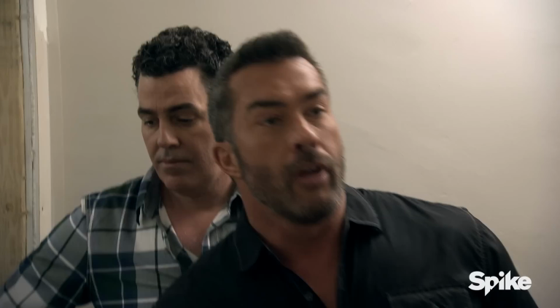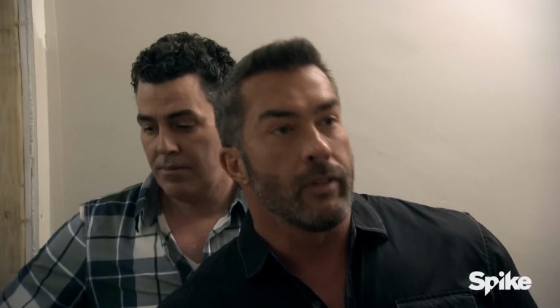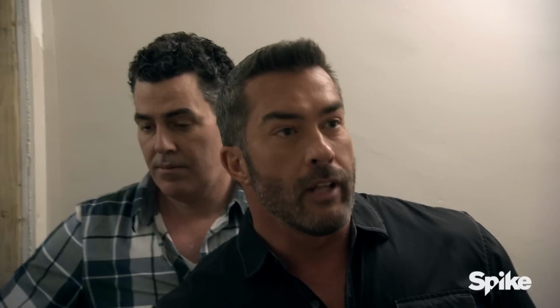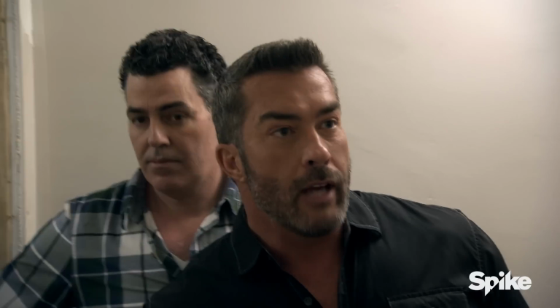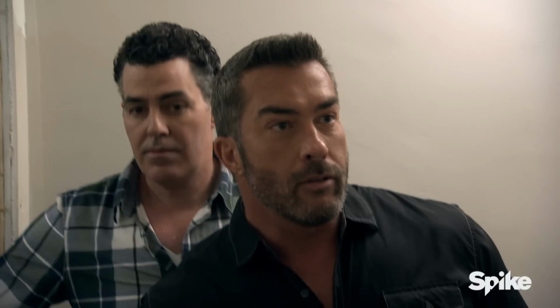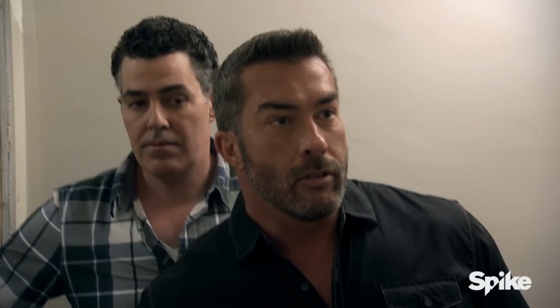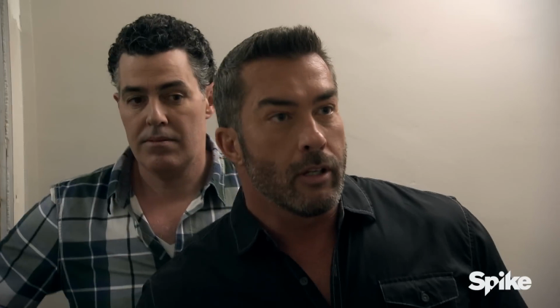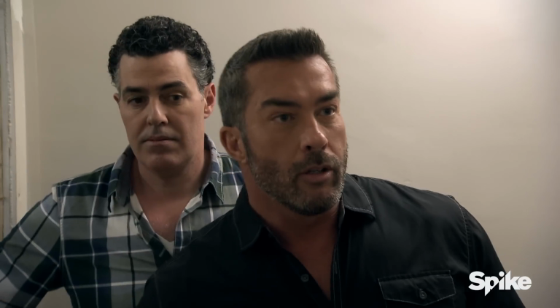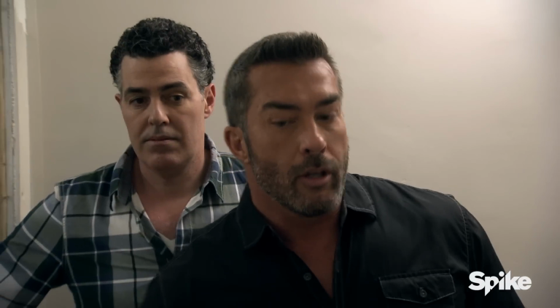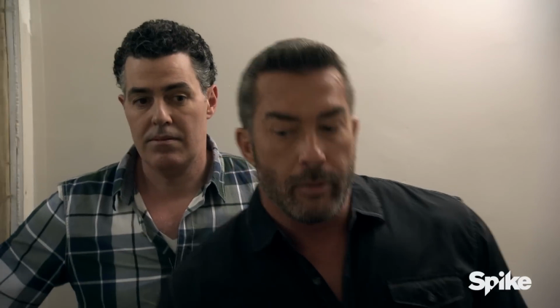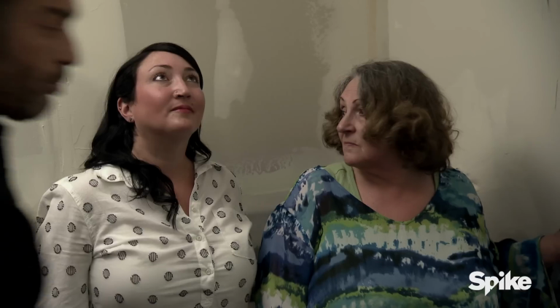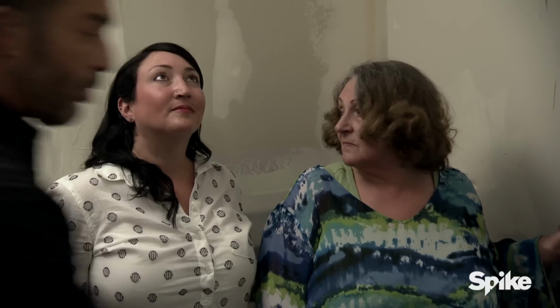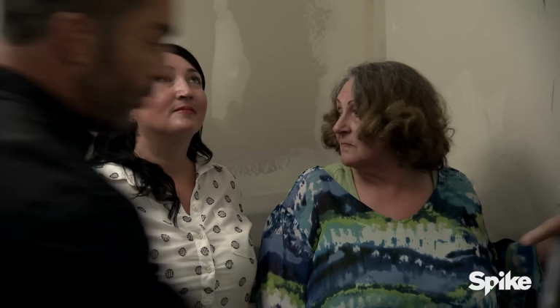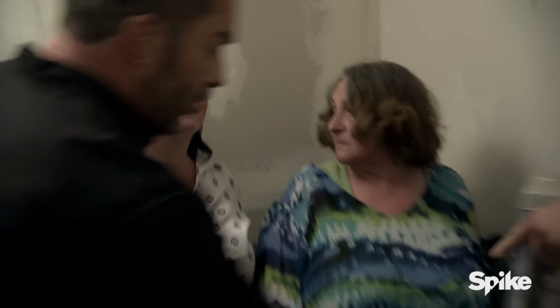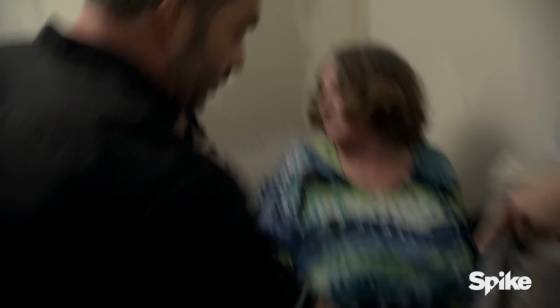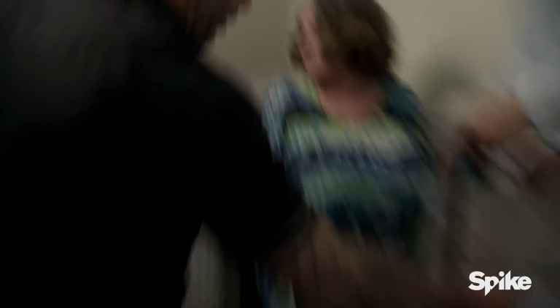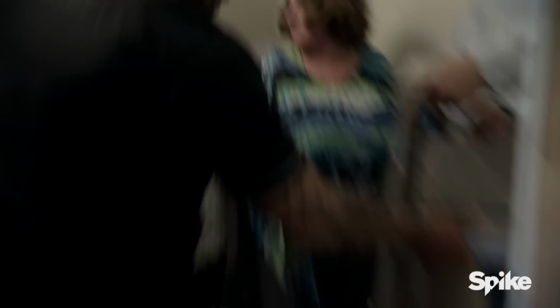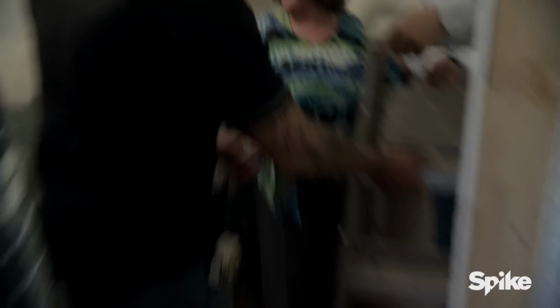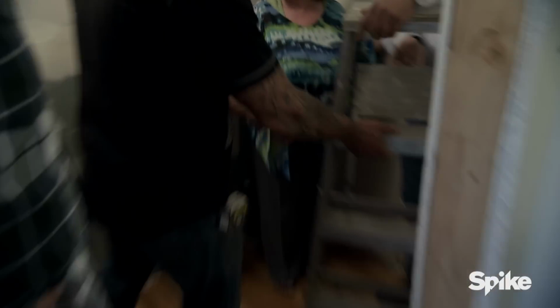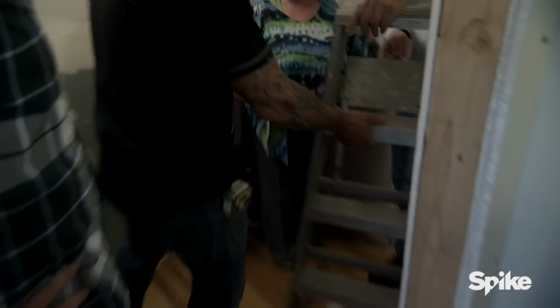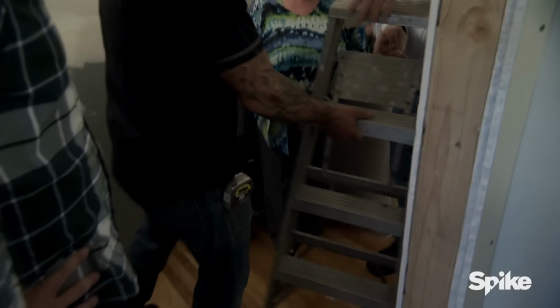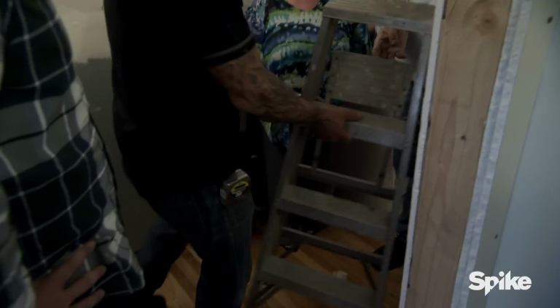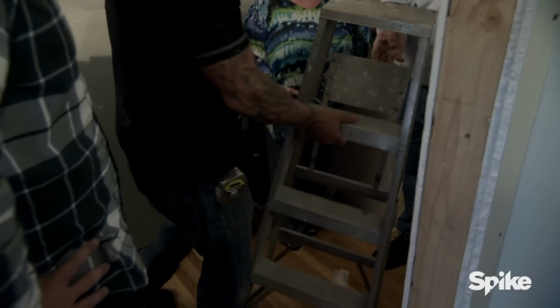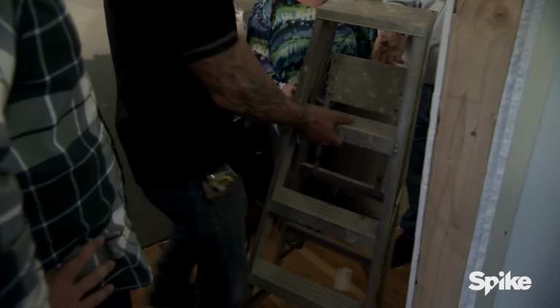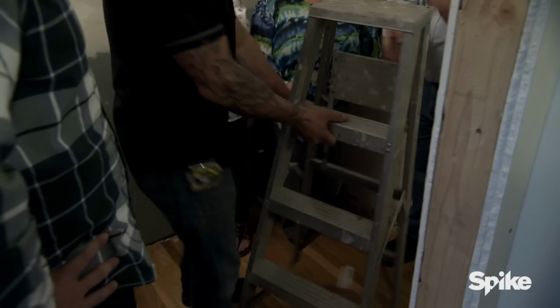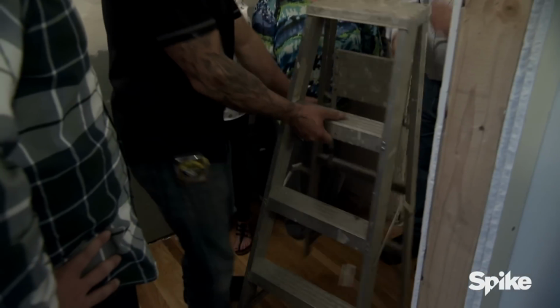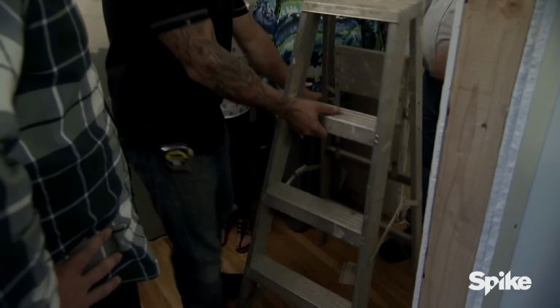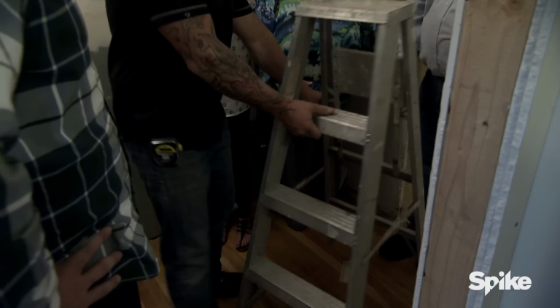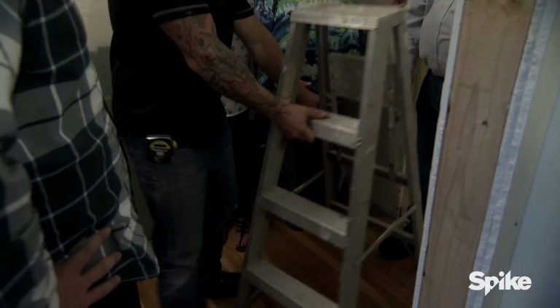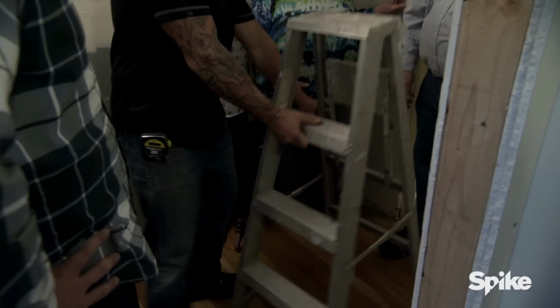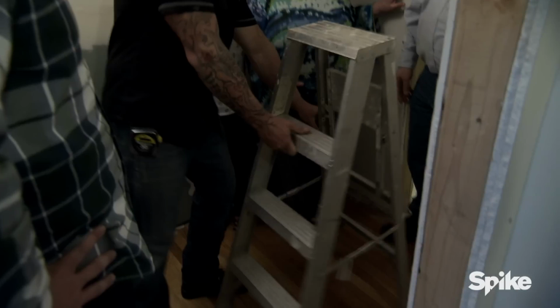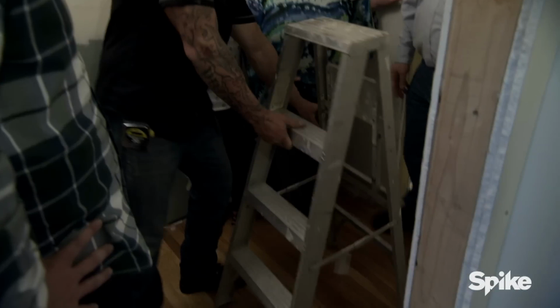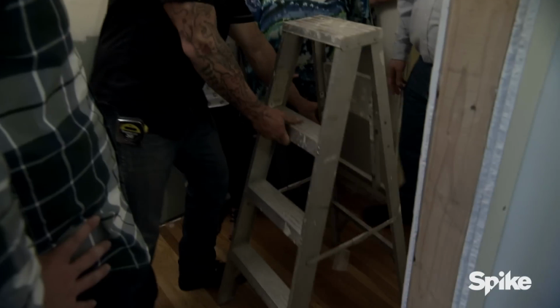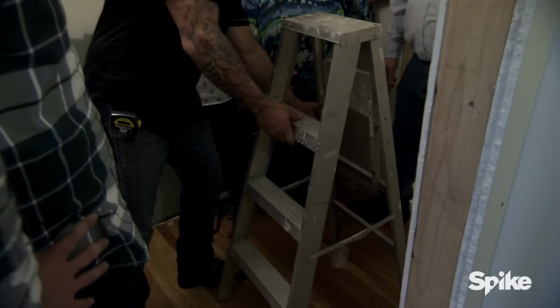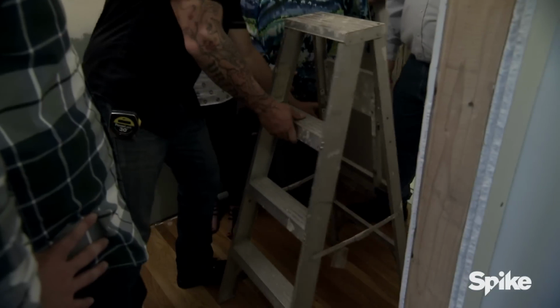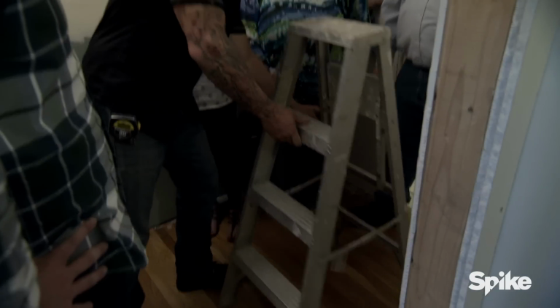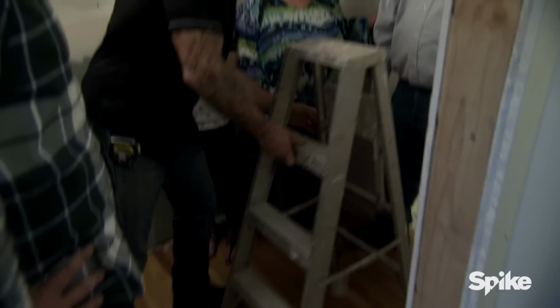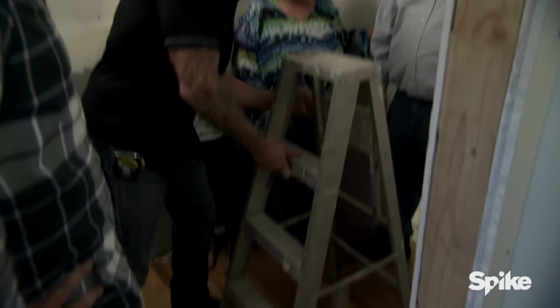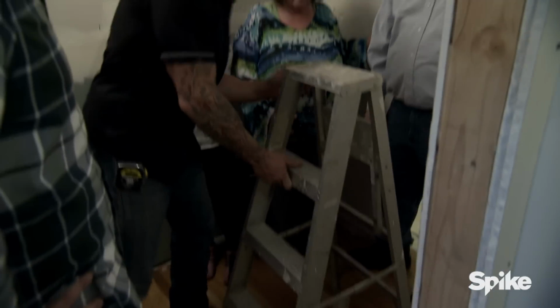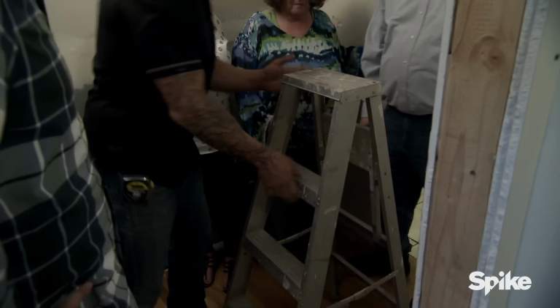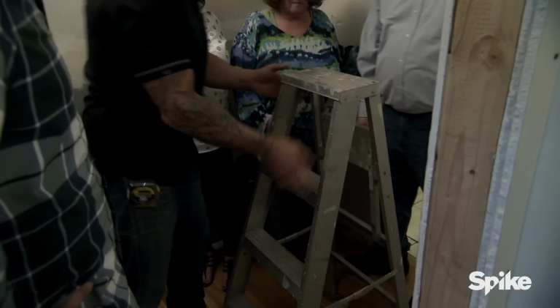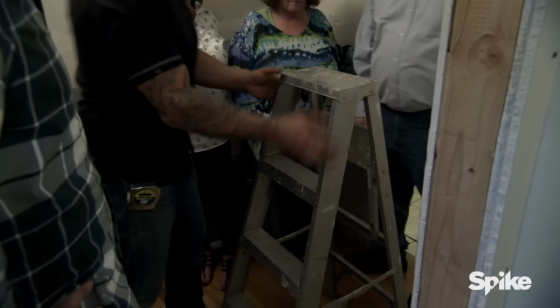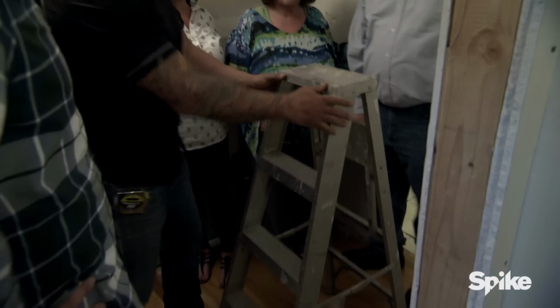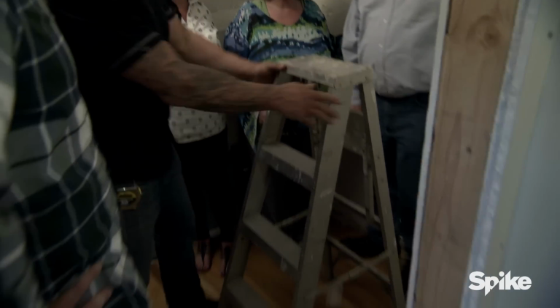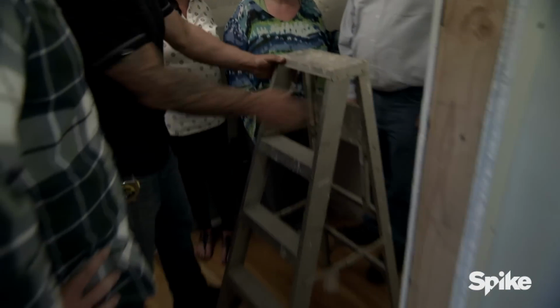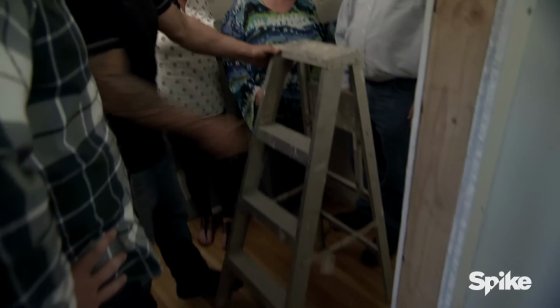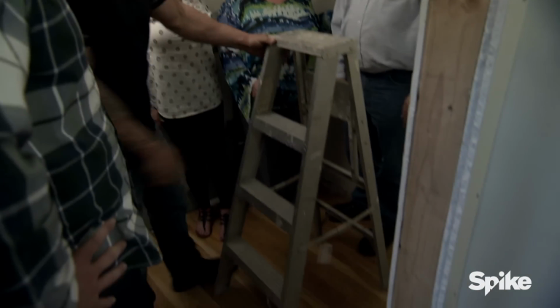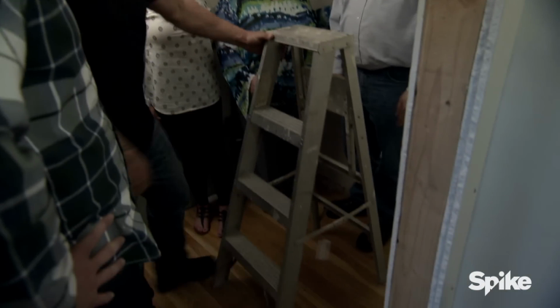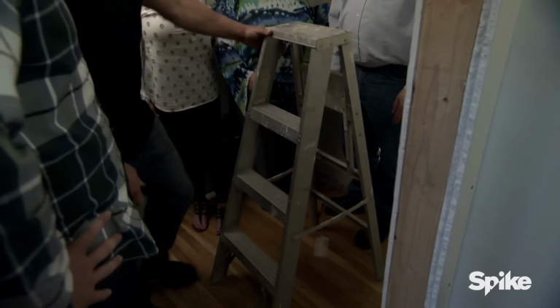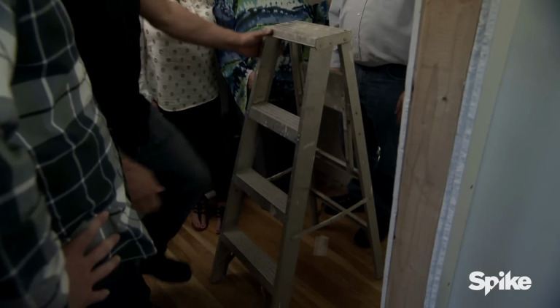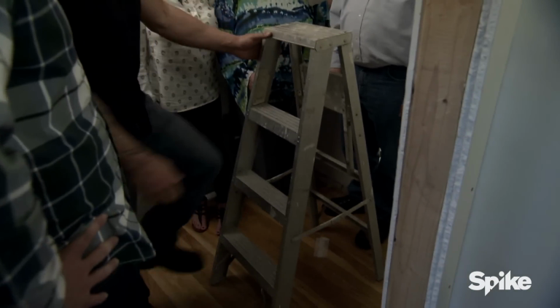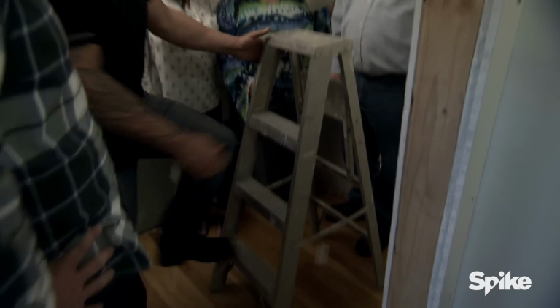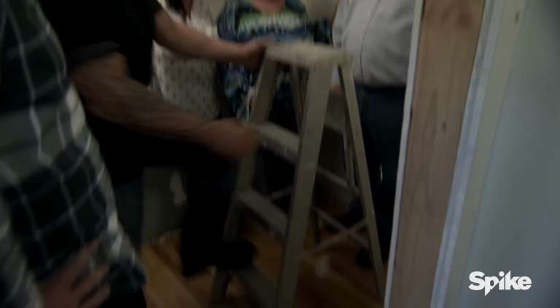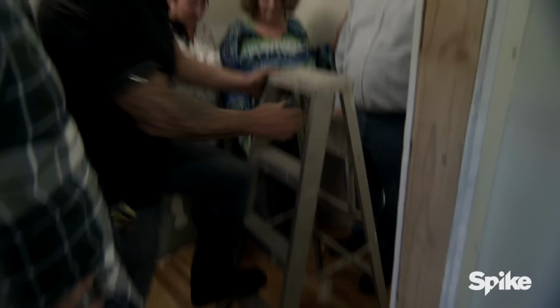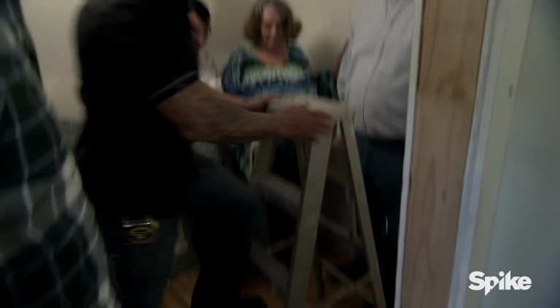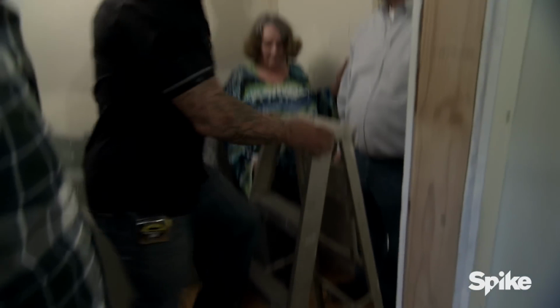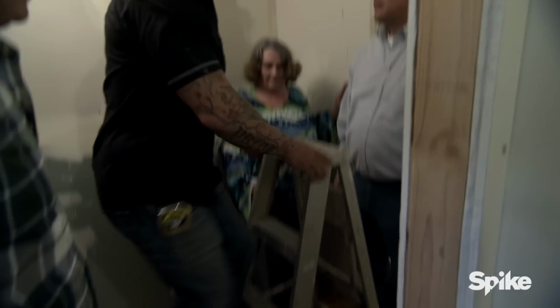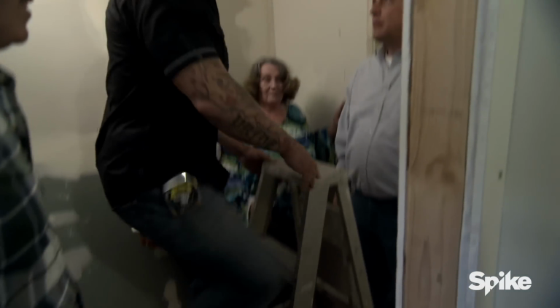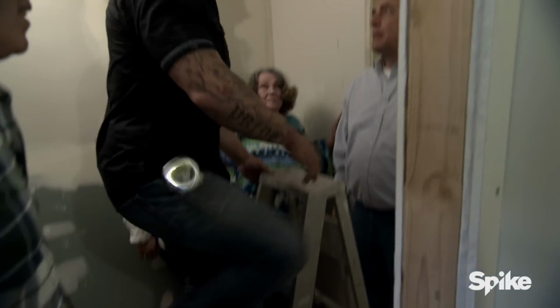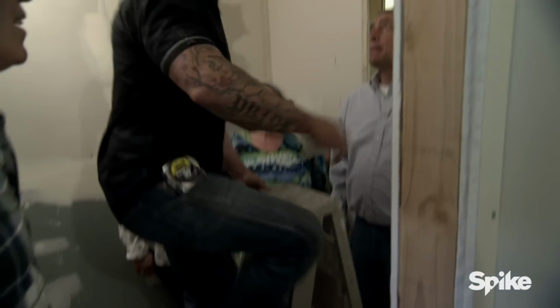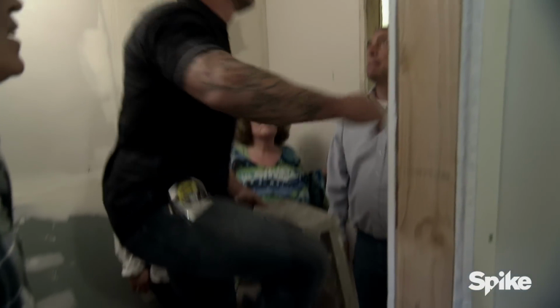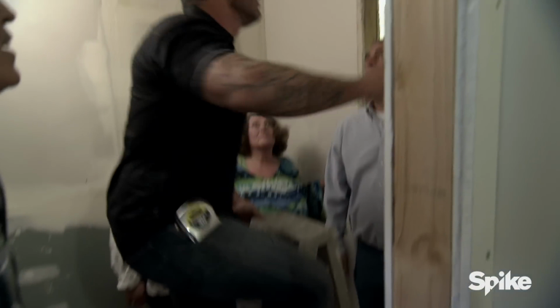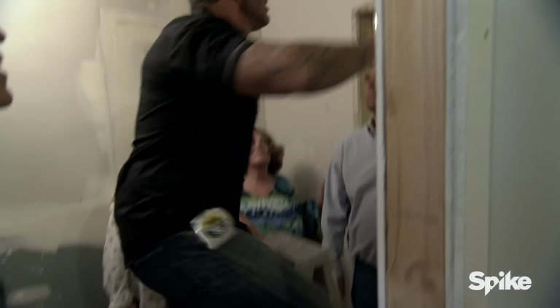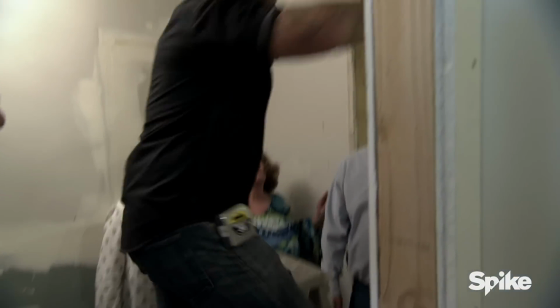You have a ladder? Yeah. I'm really interested to see what's going on up in this attic space. I got a feeling this is going to look a lot worse than it does down here.